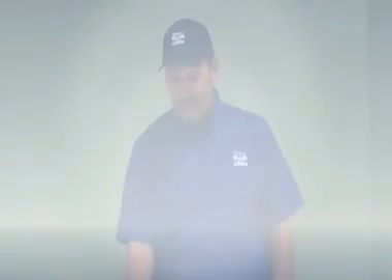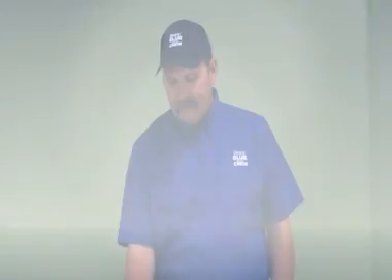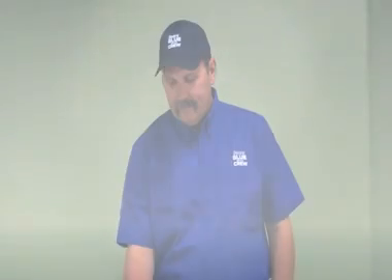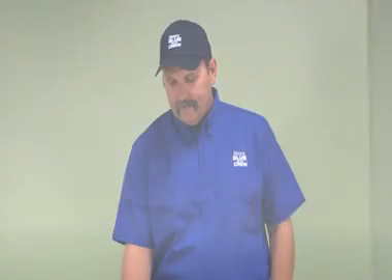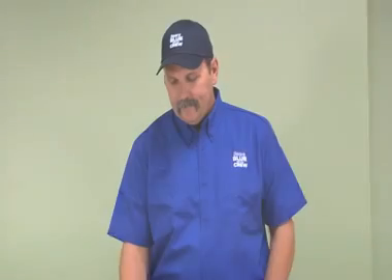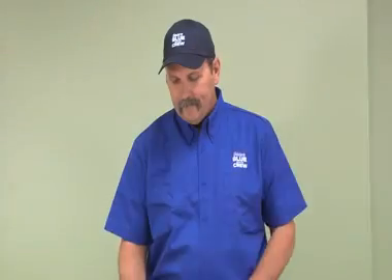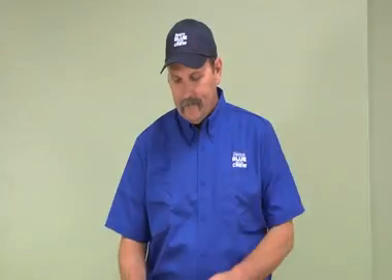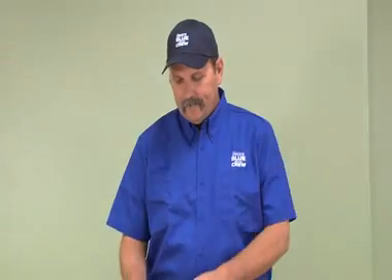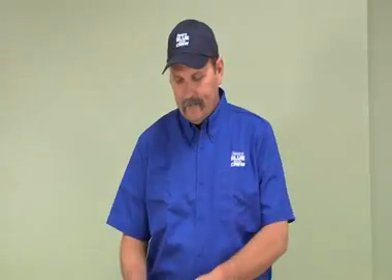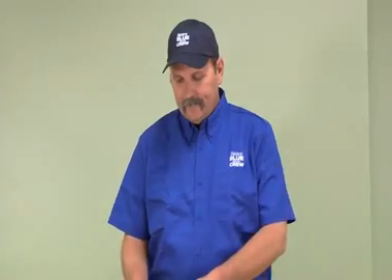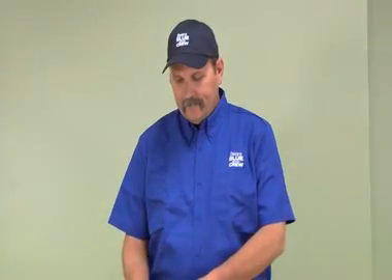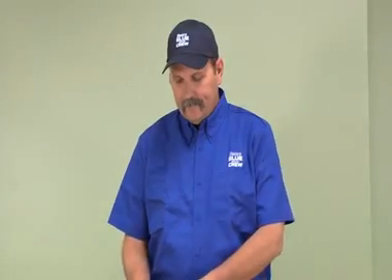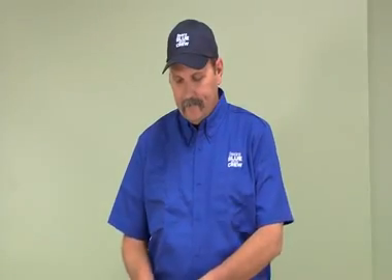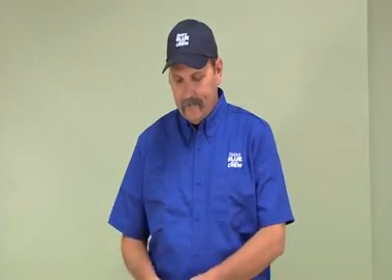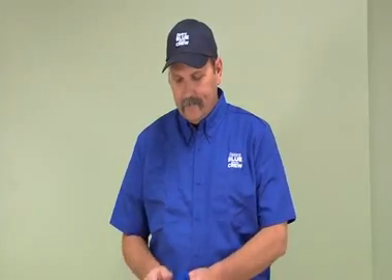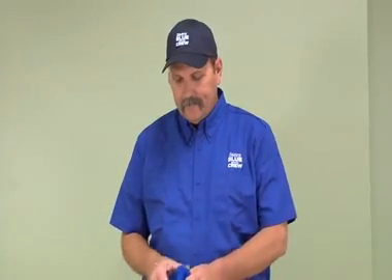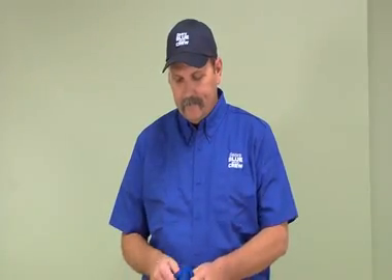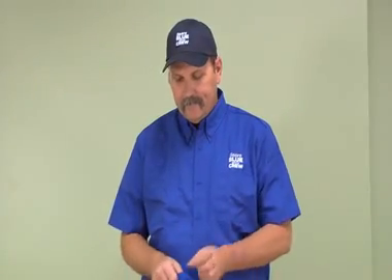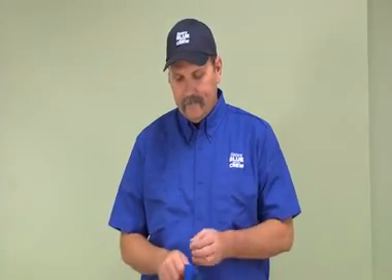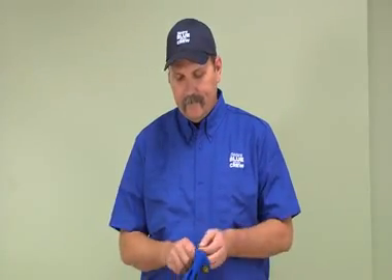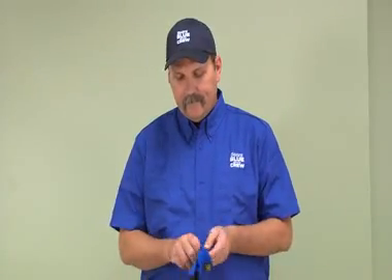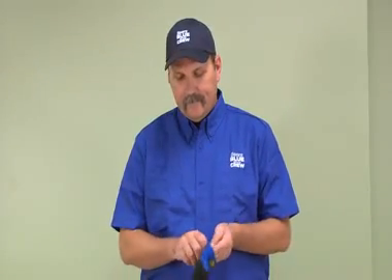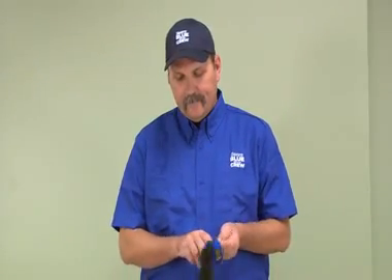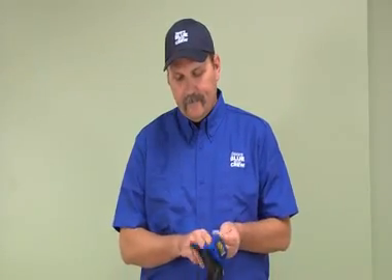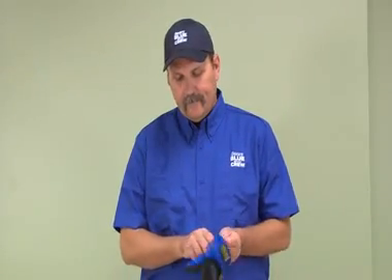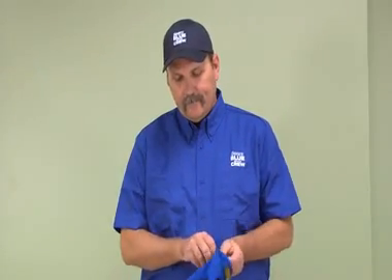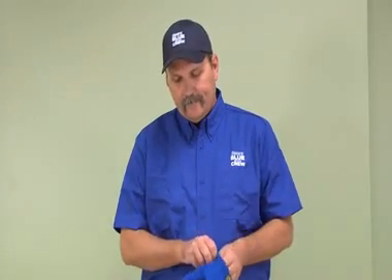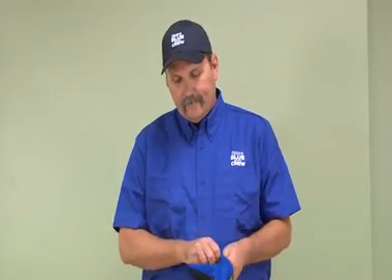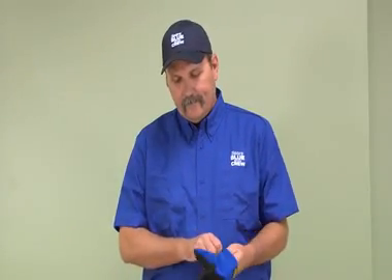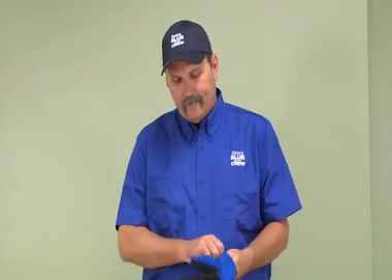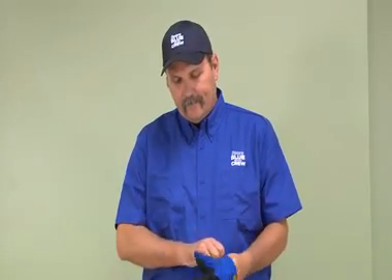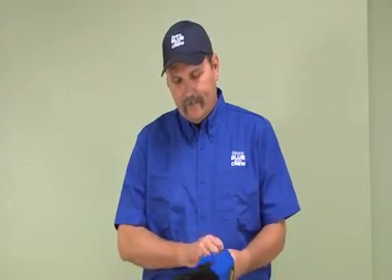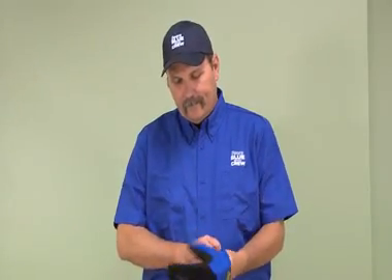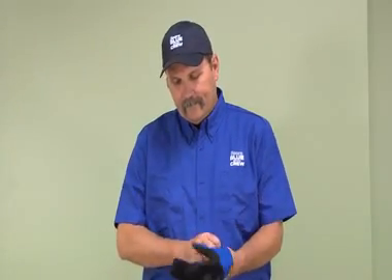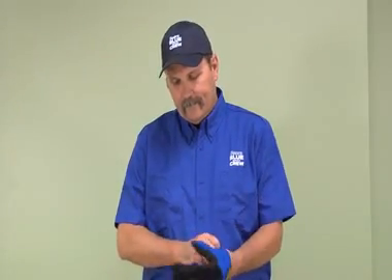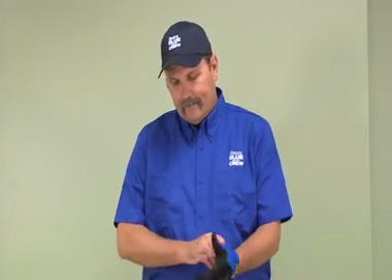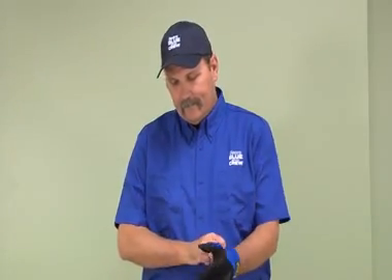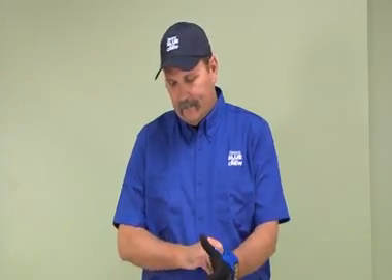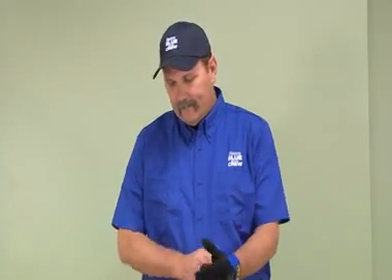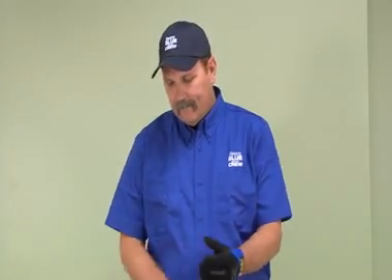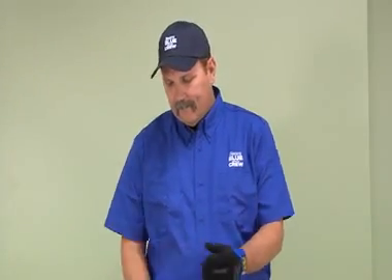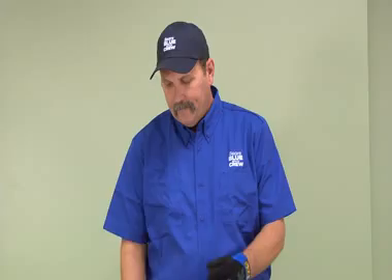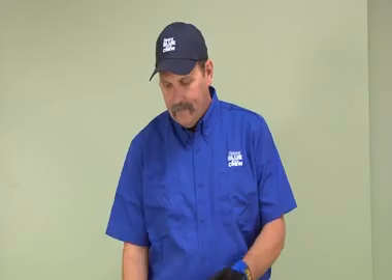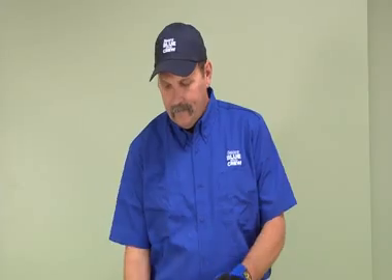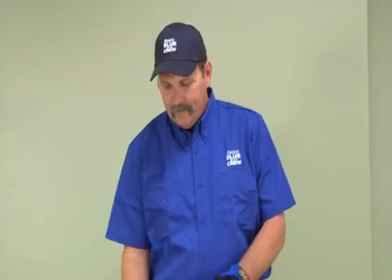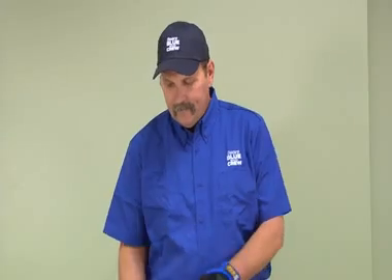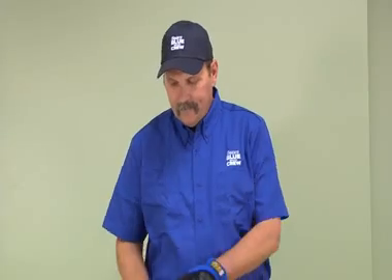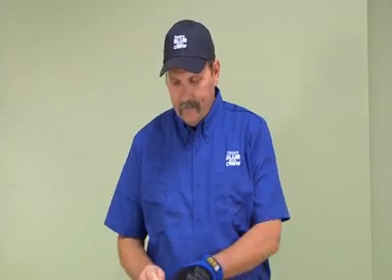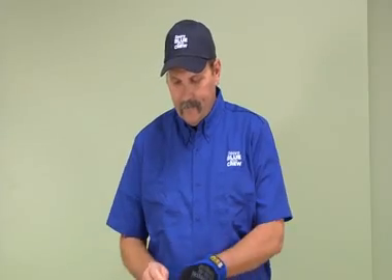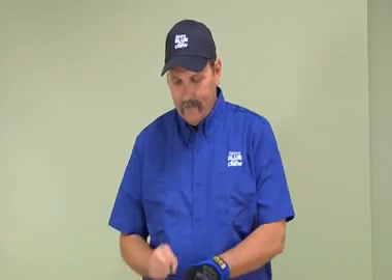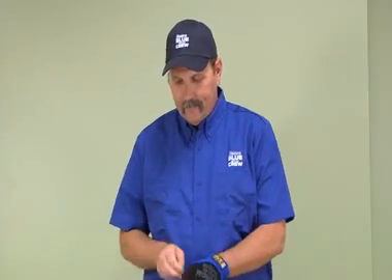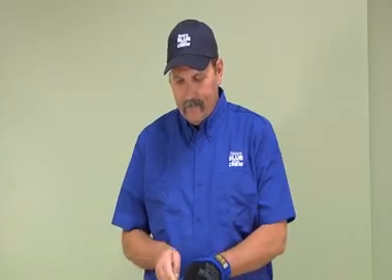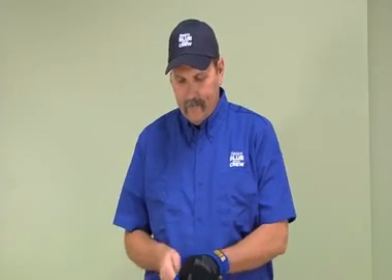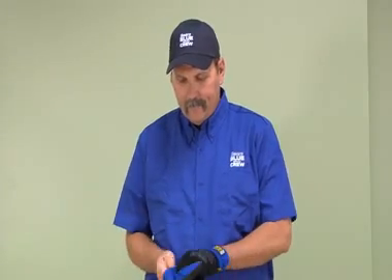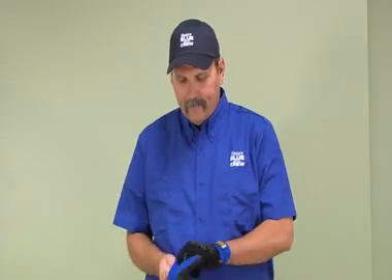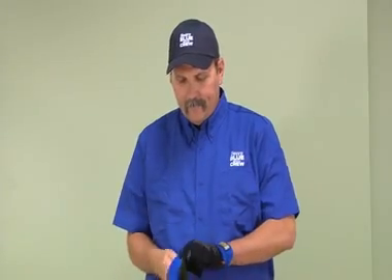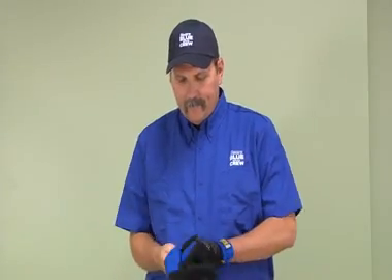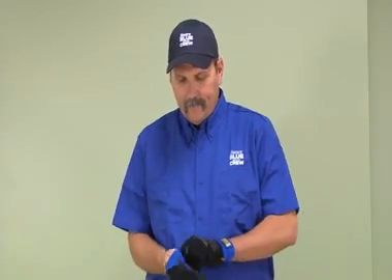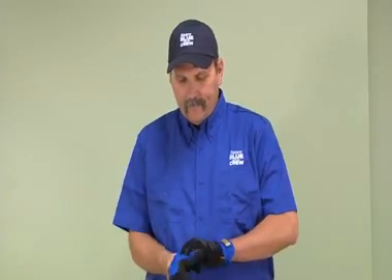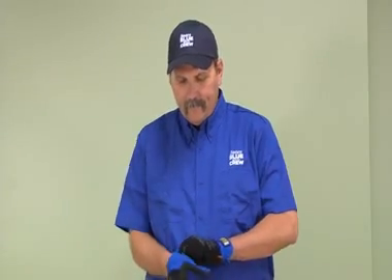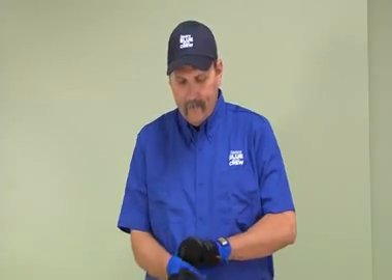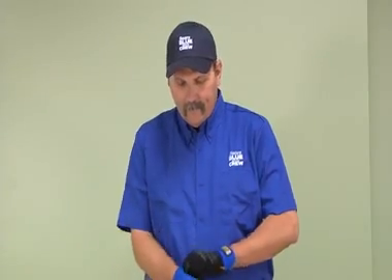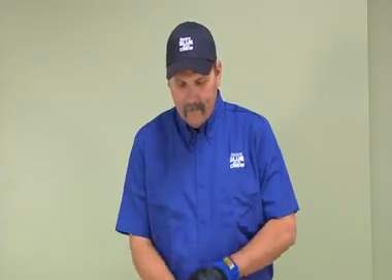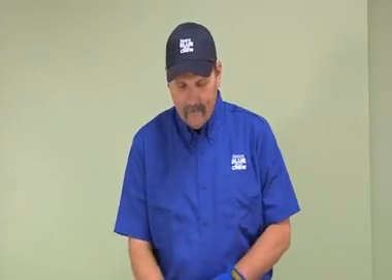Today, we are providing a procedure for safely checking the voltage of a 240 volt AC outlet.